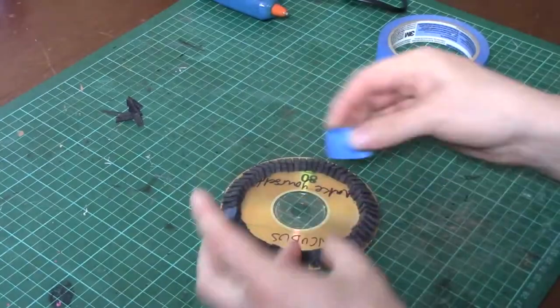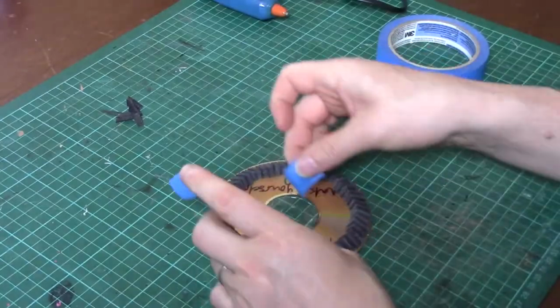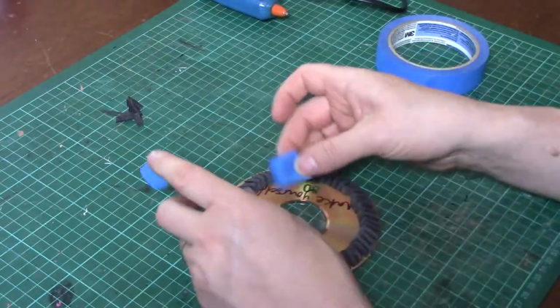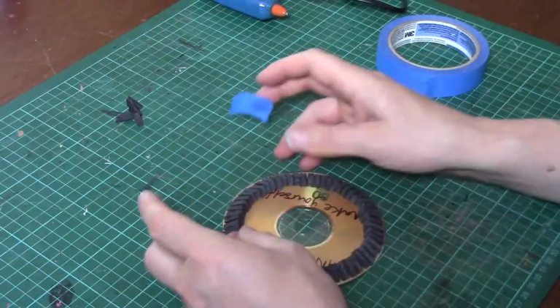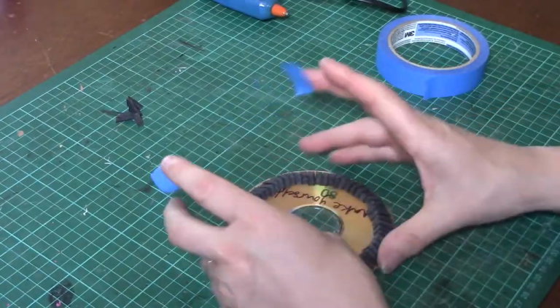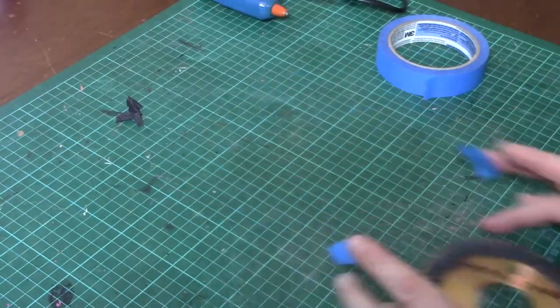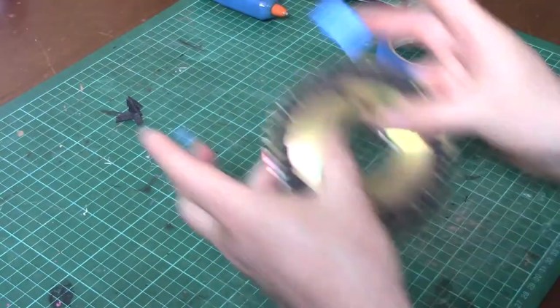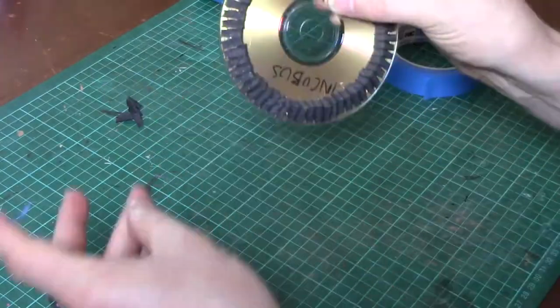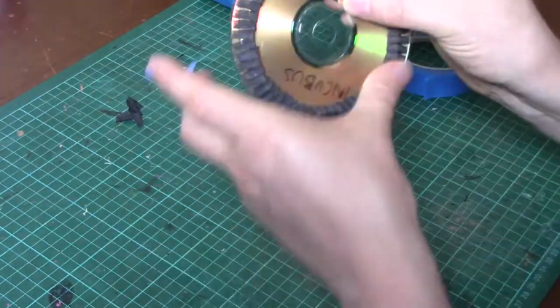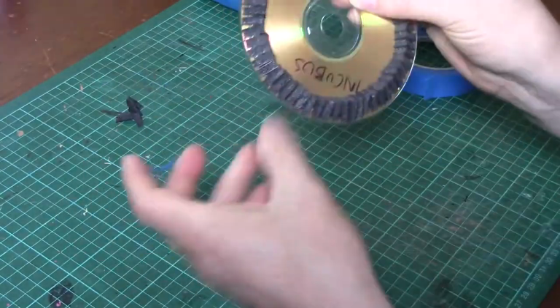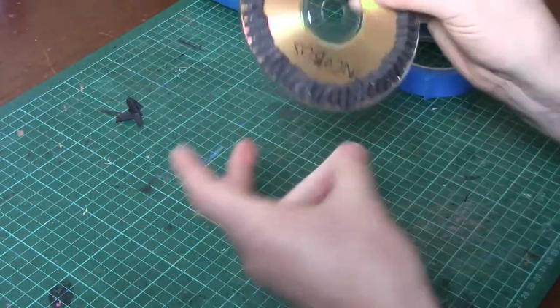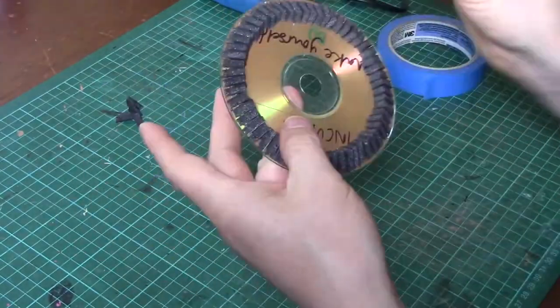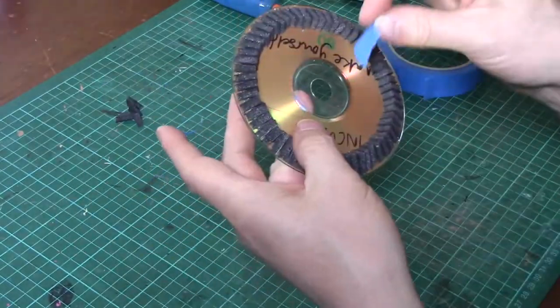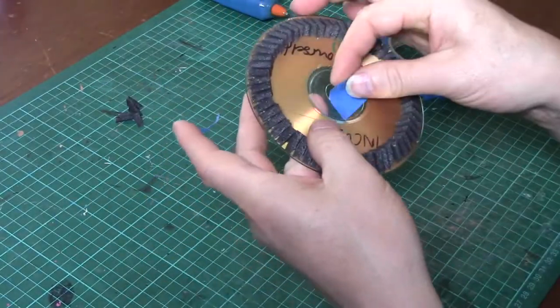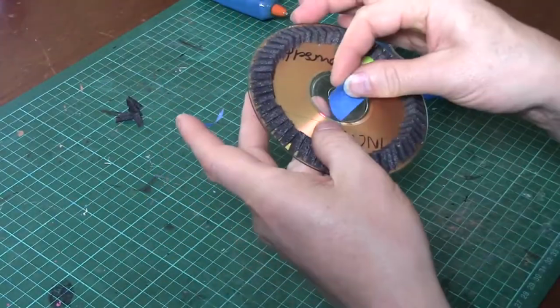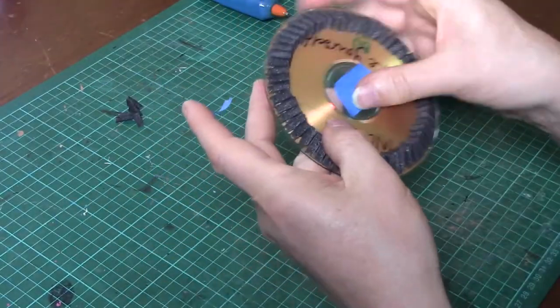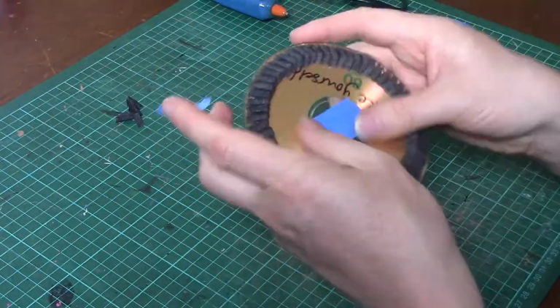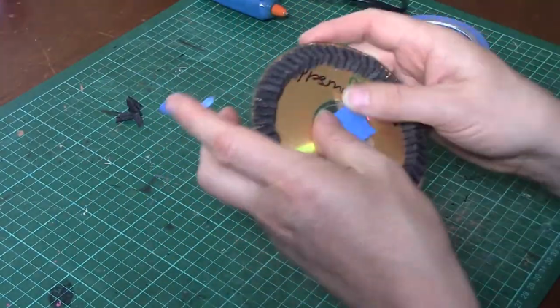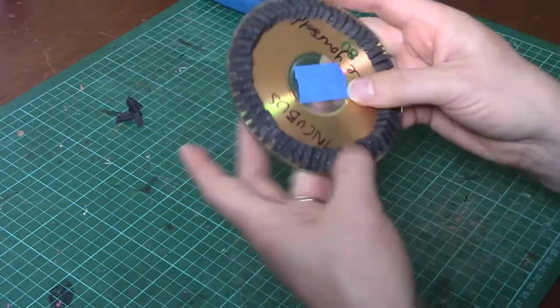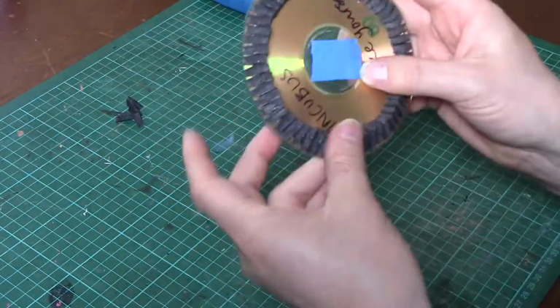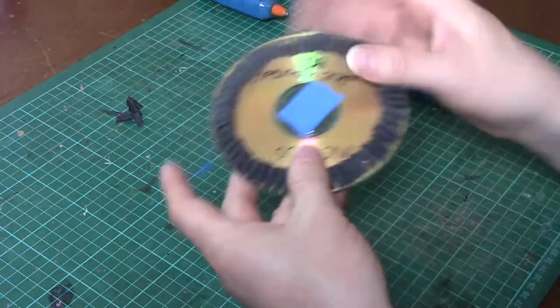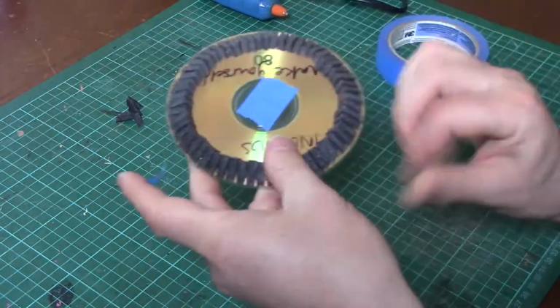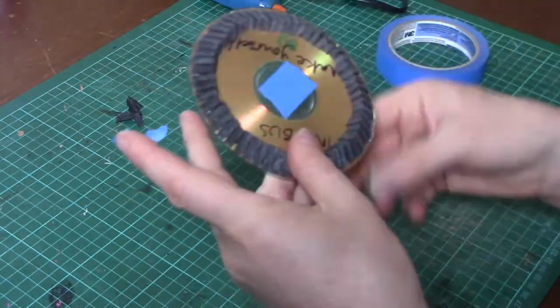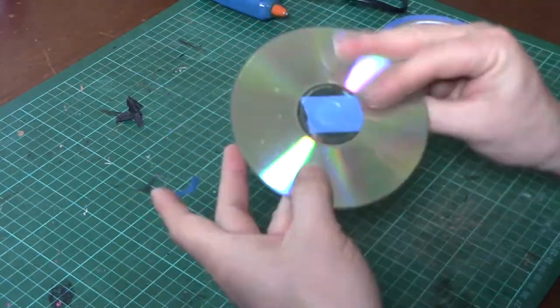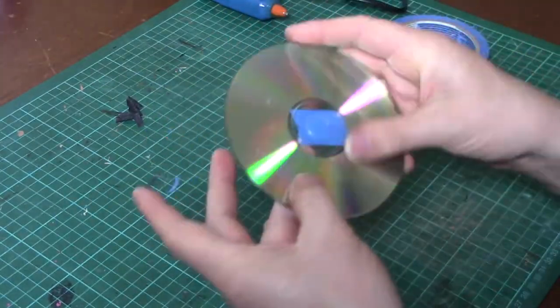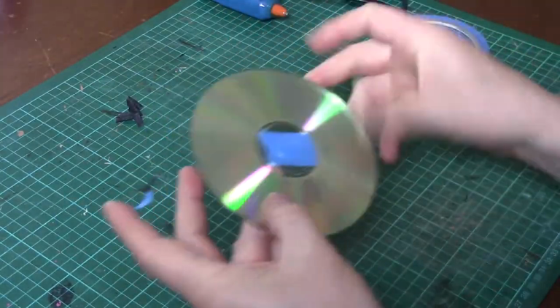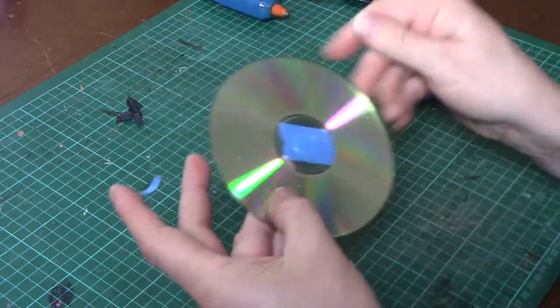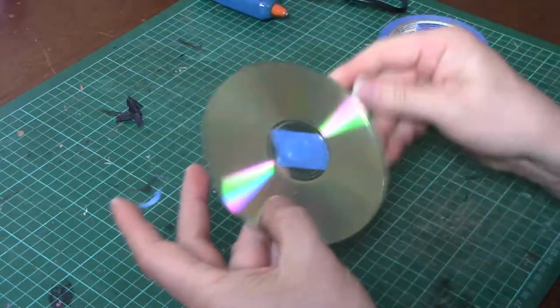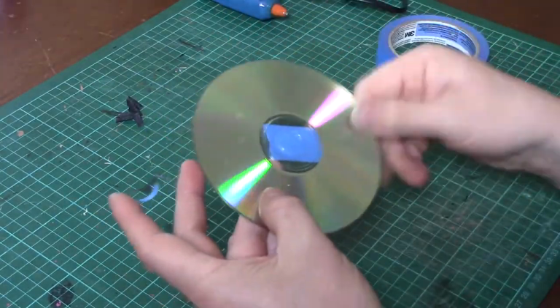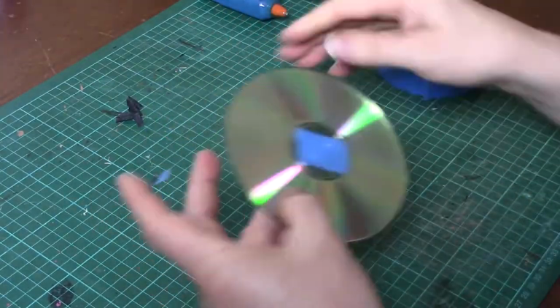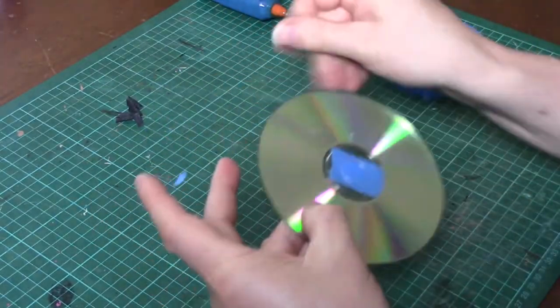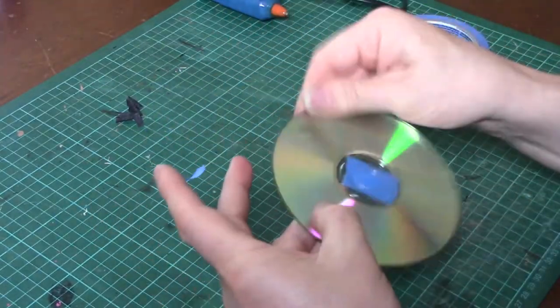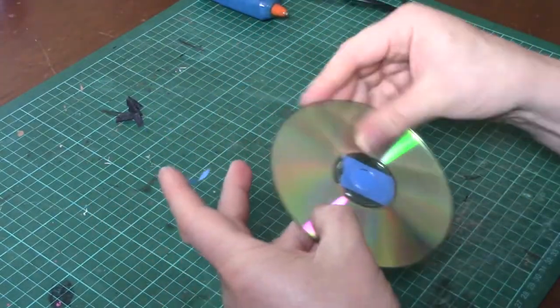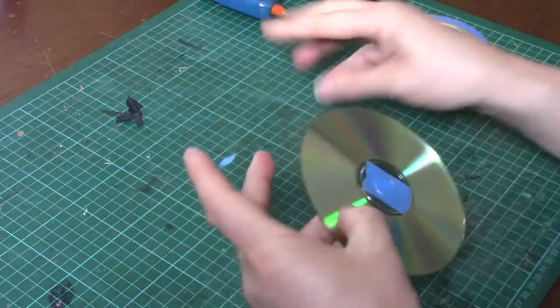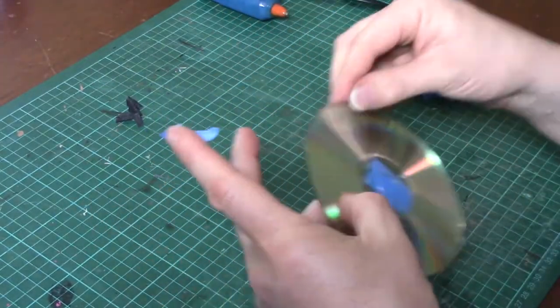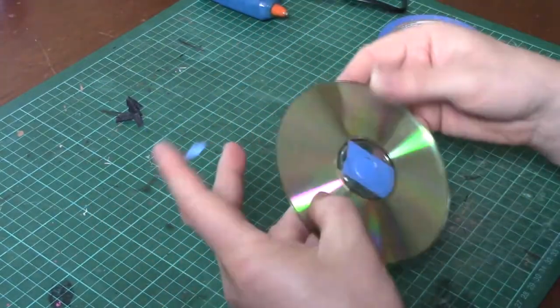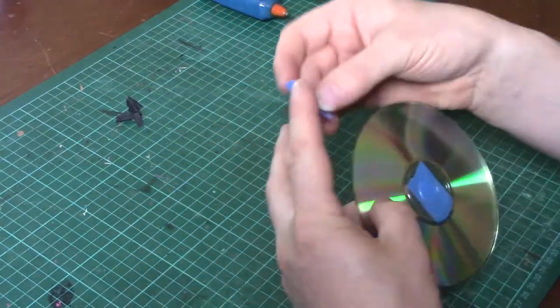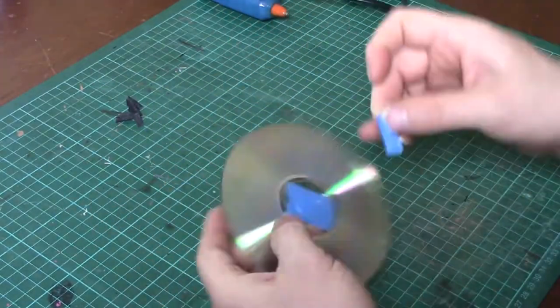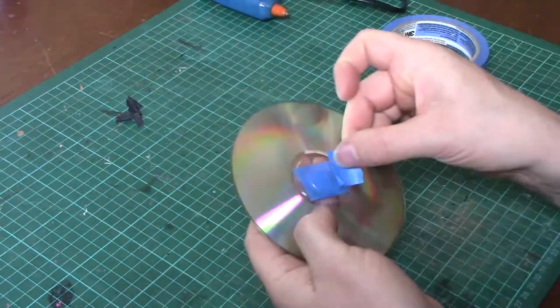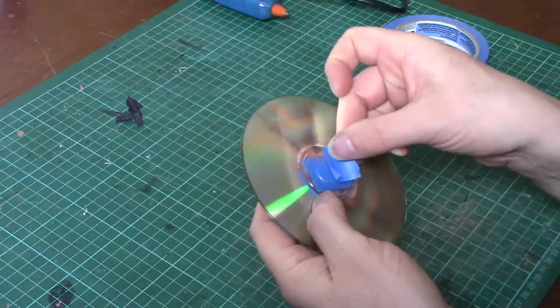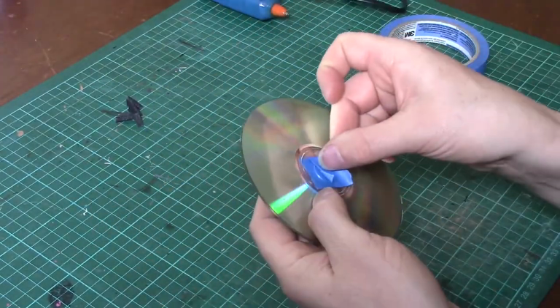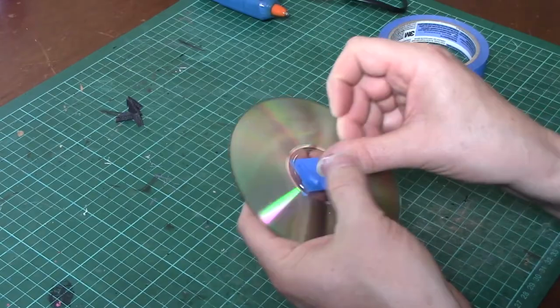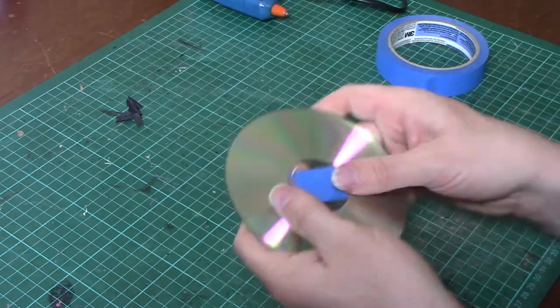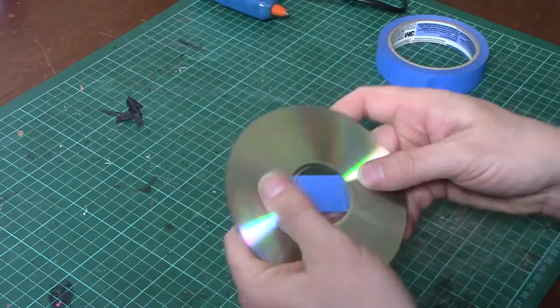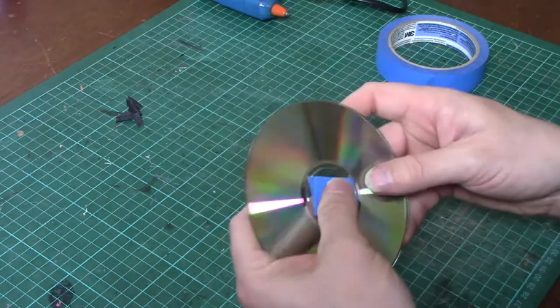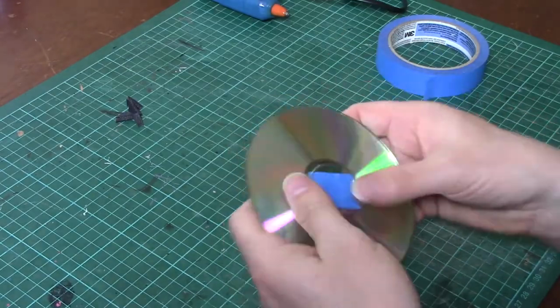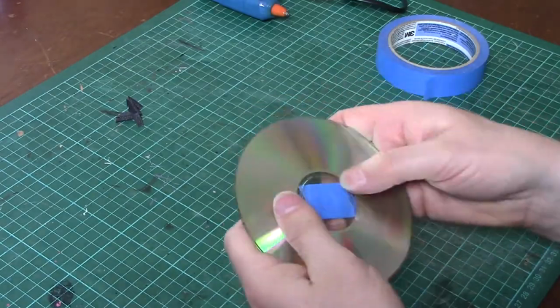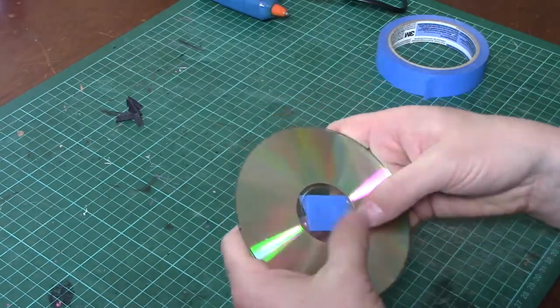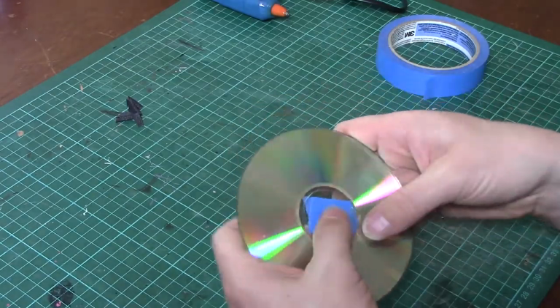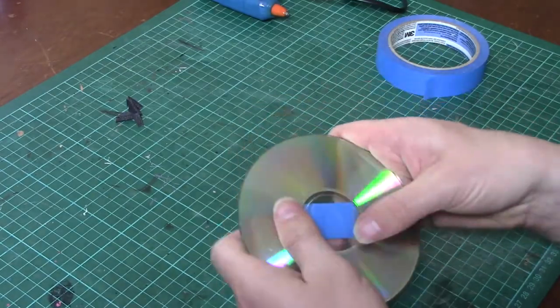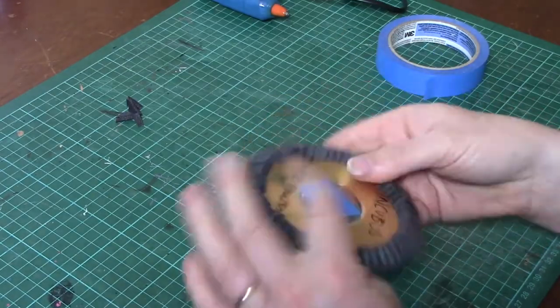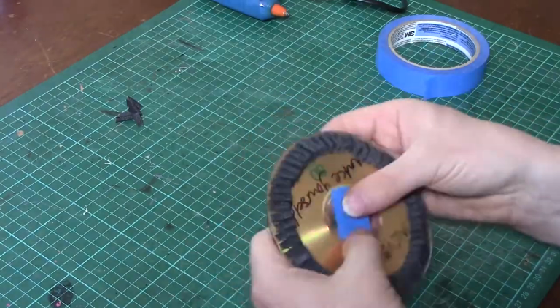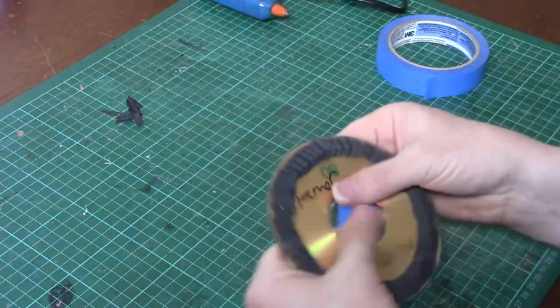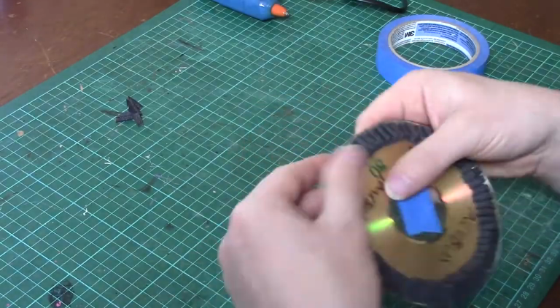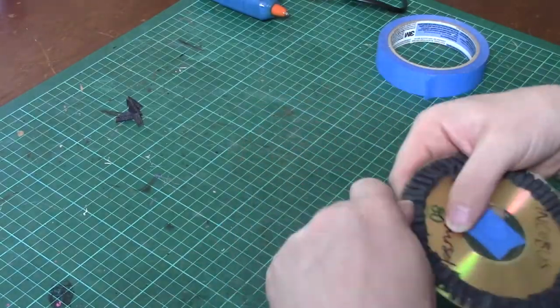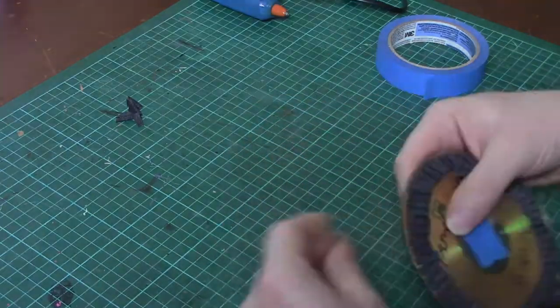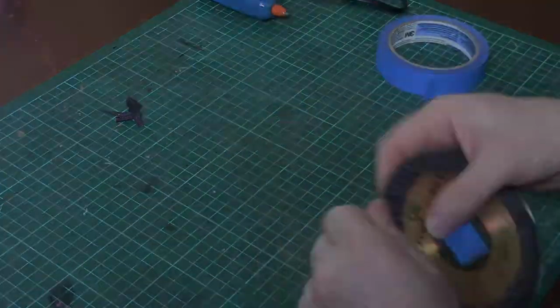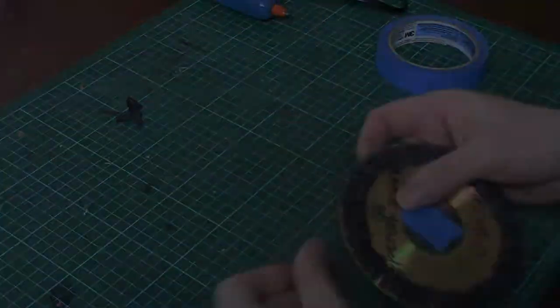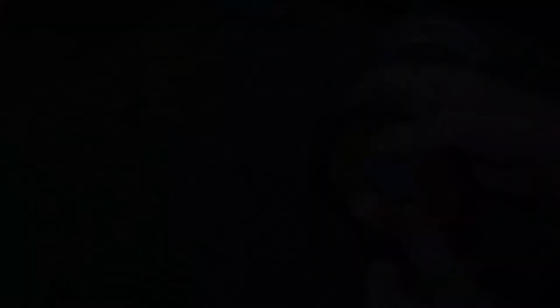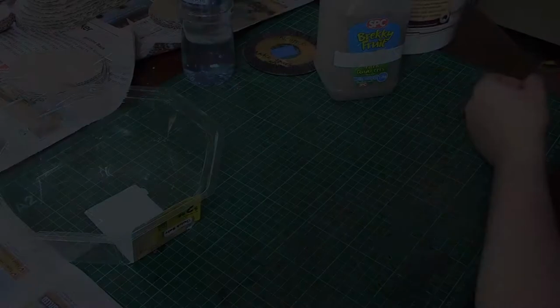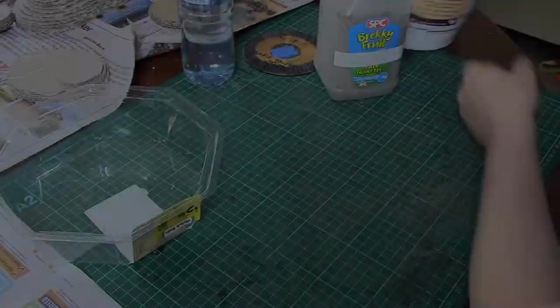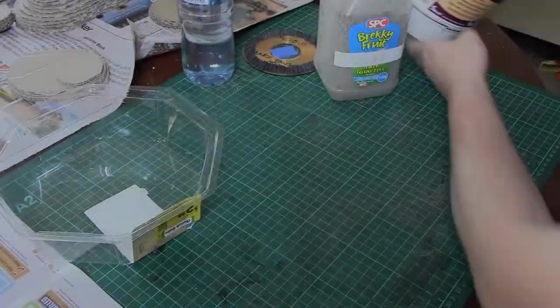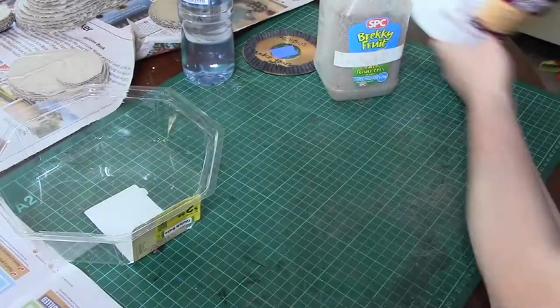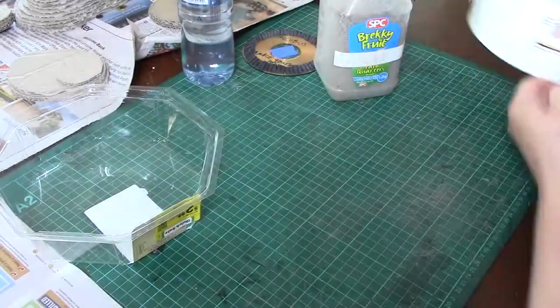Using blue paint as tape, cover up the hole in the center. This could have been done better with maybe a disc of paper in the middle just to cover it better.